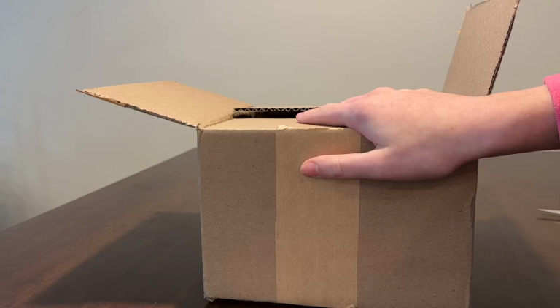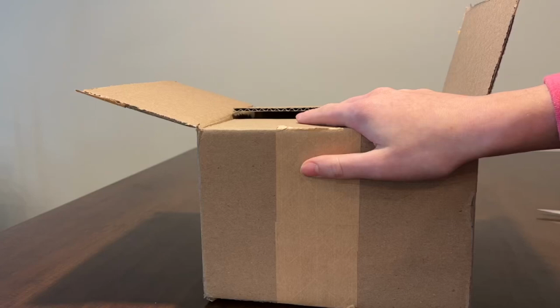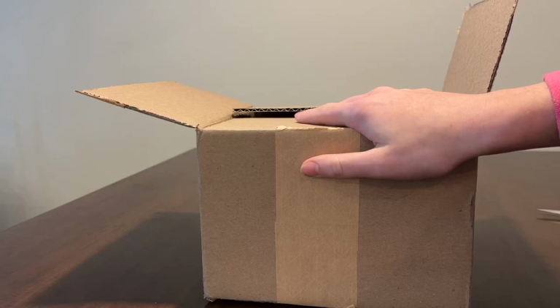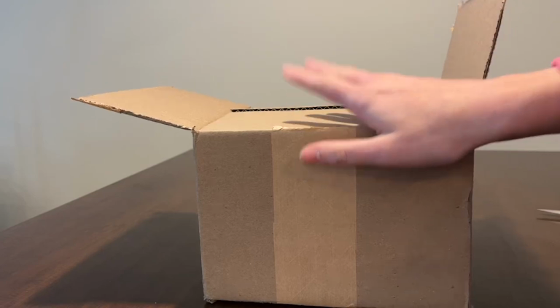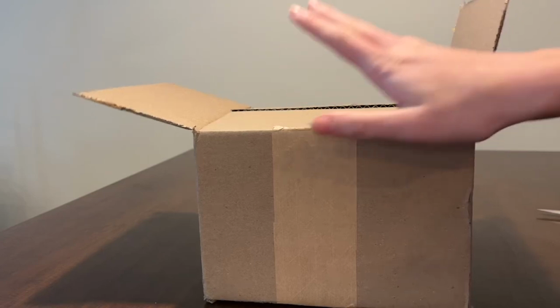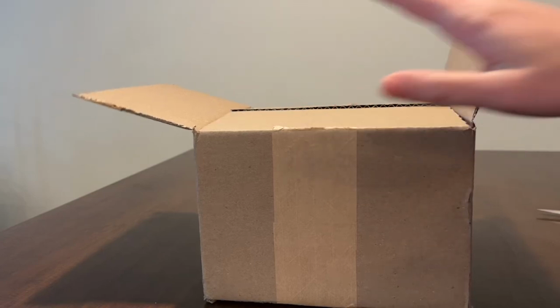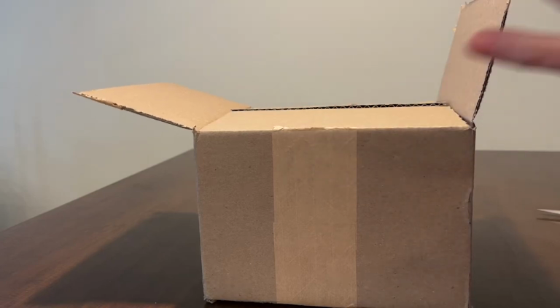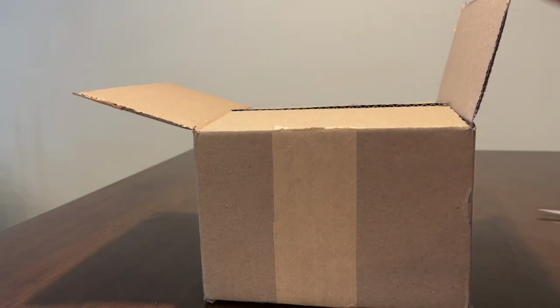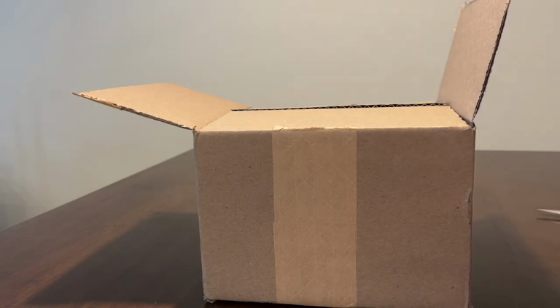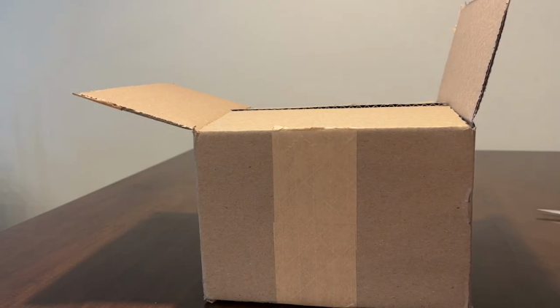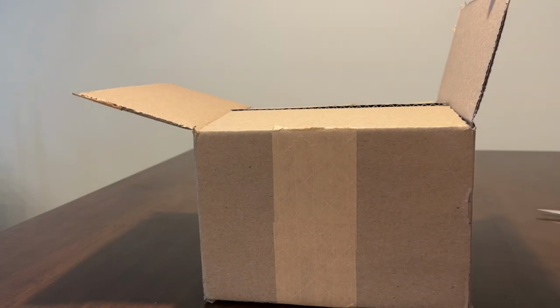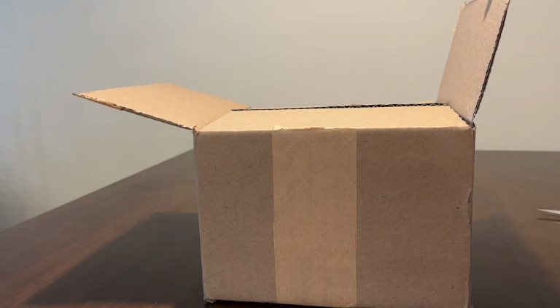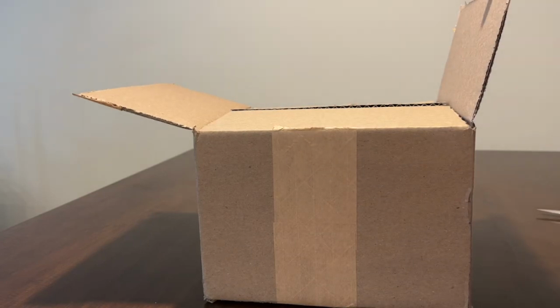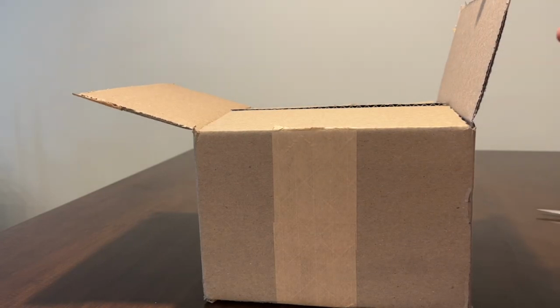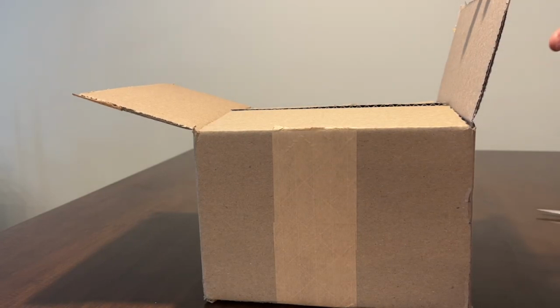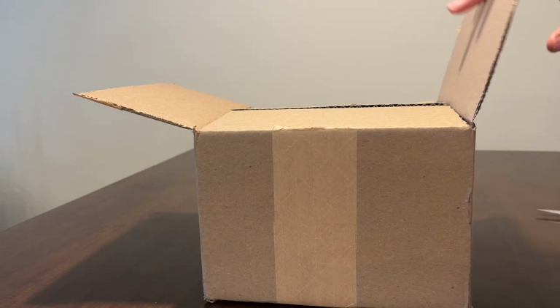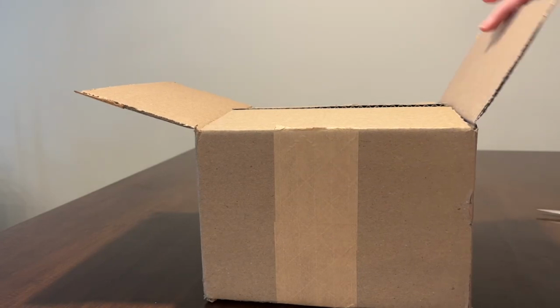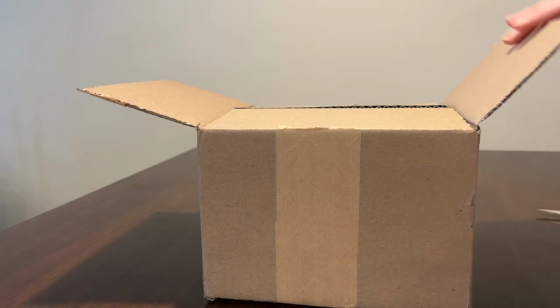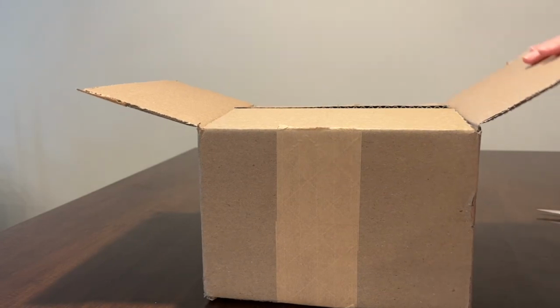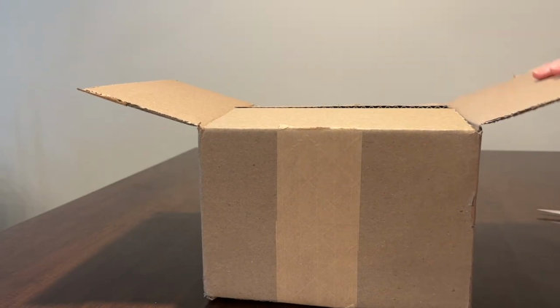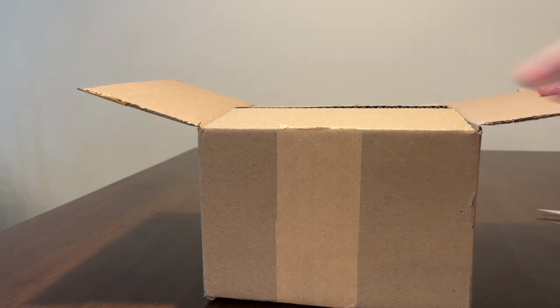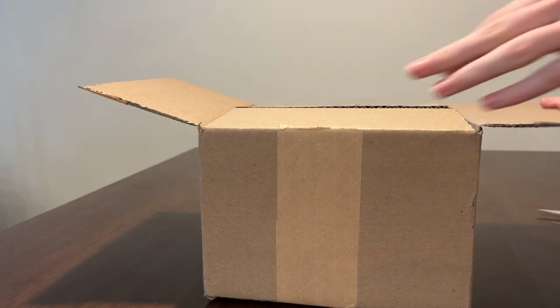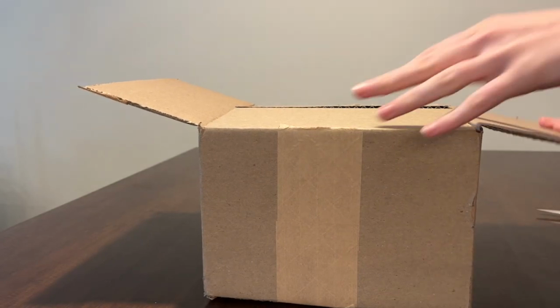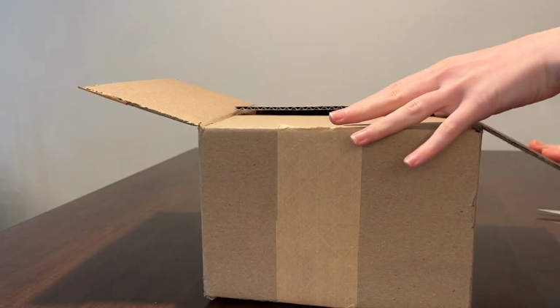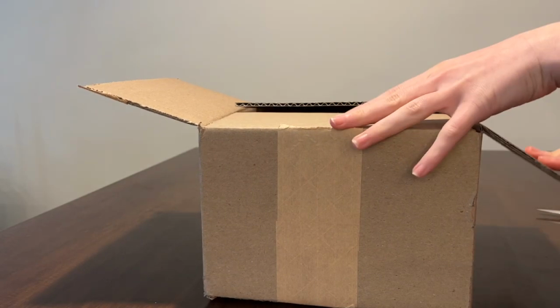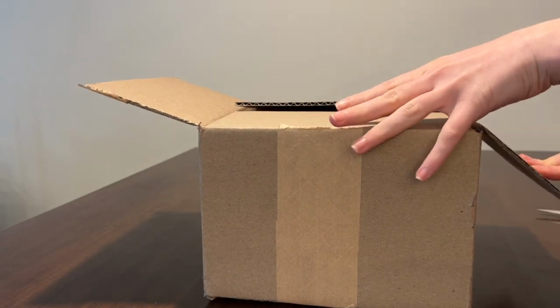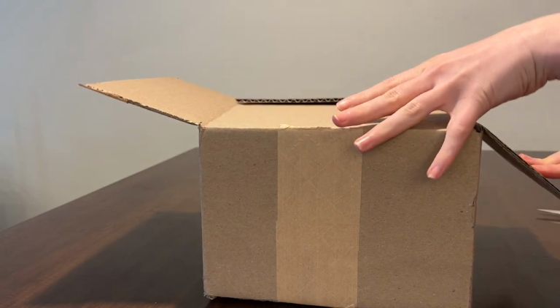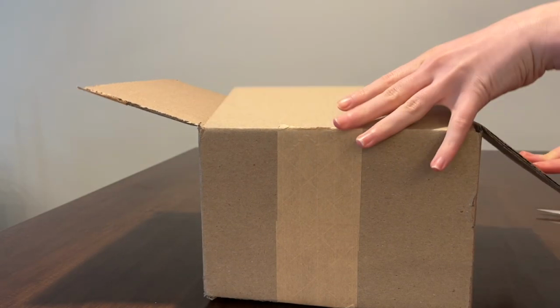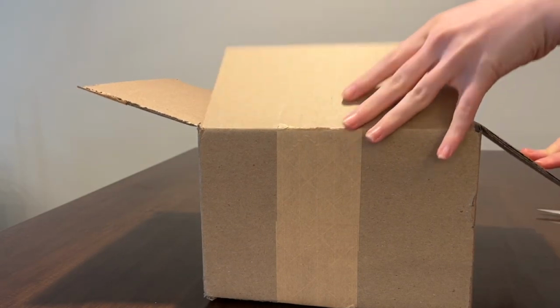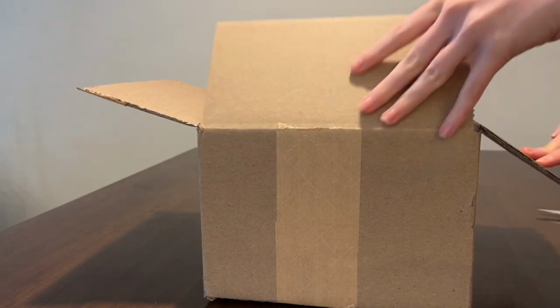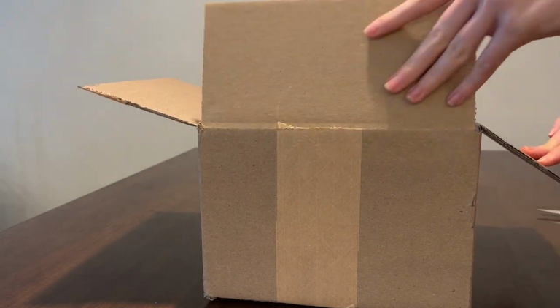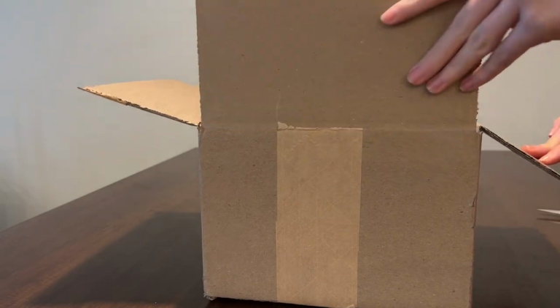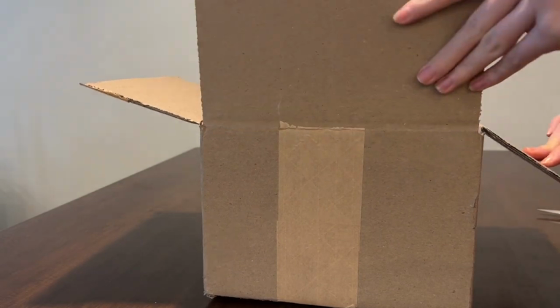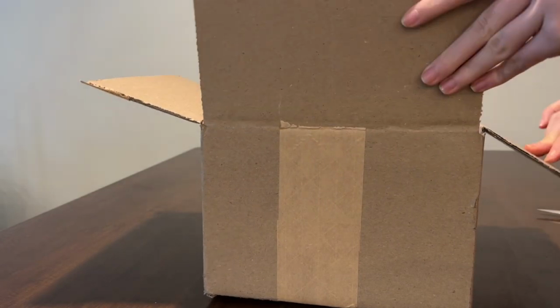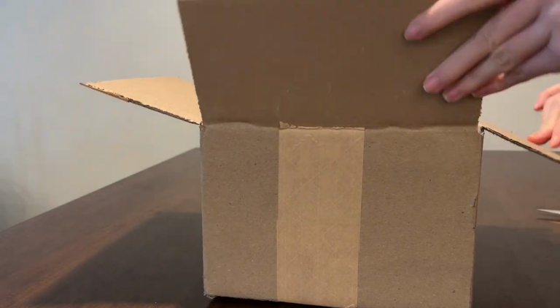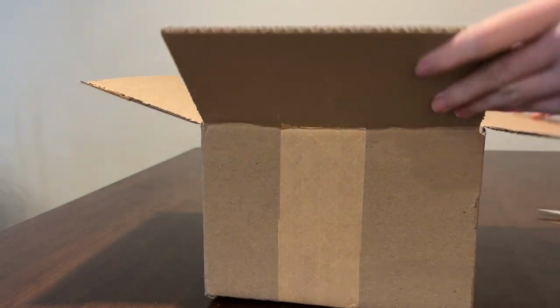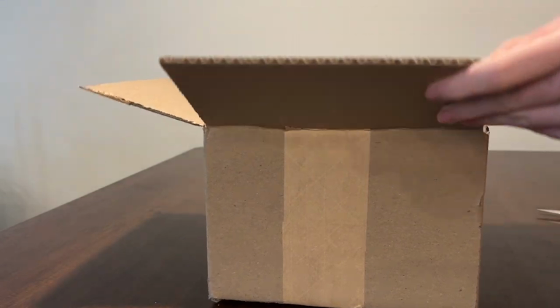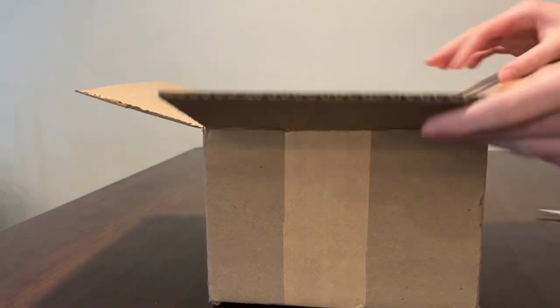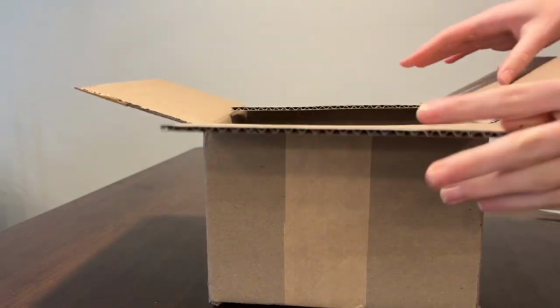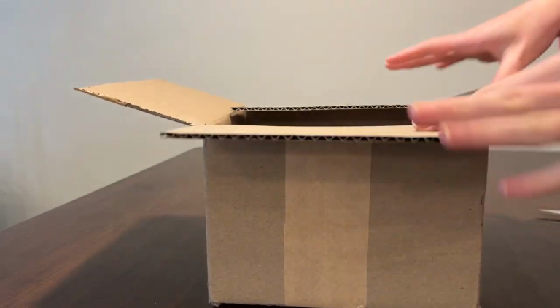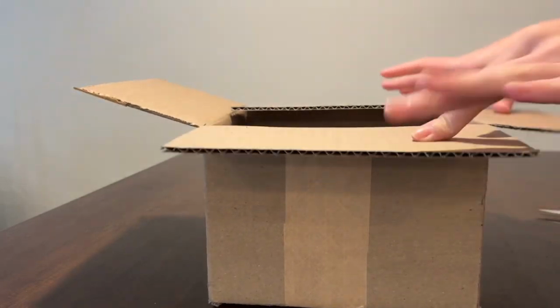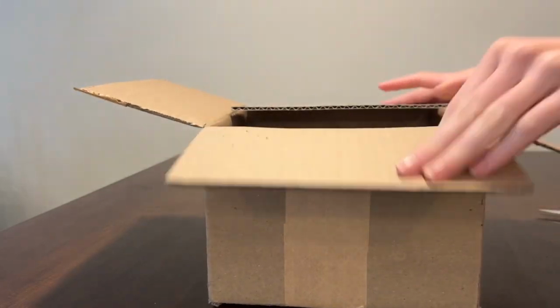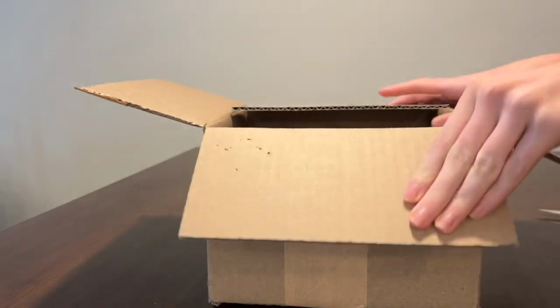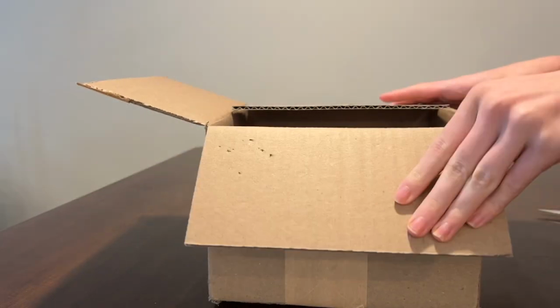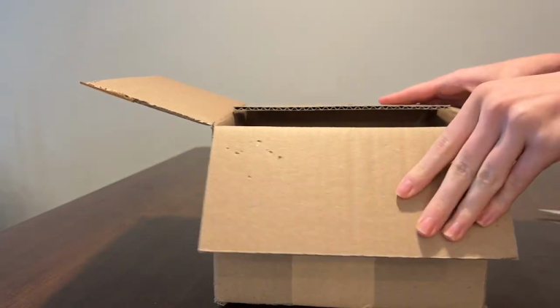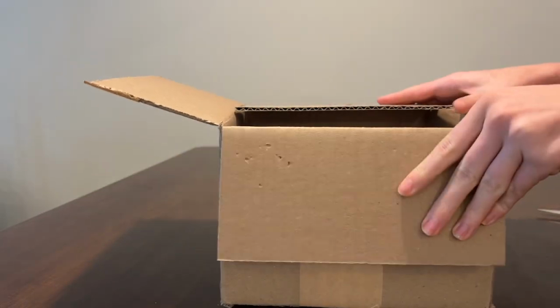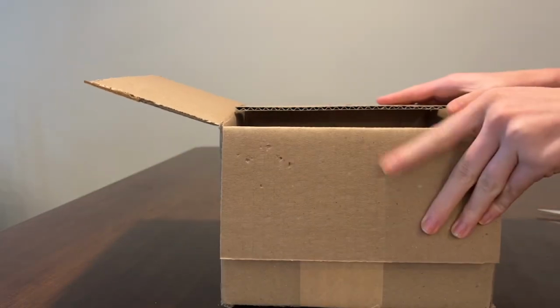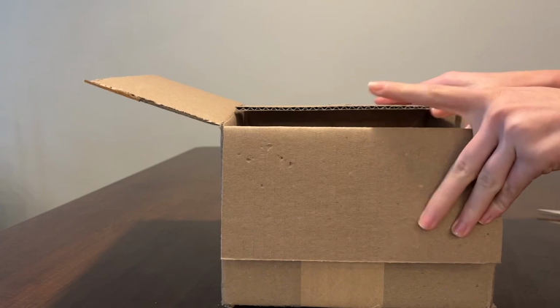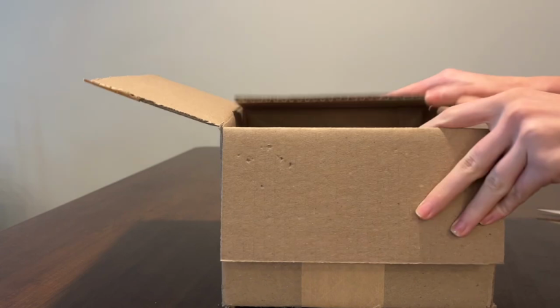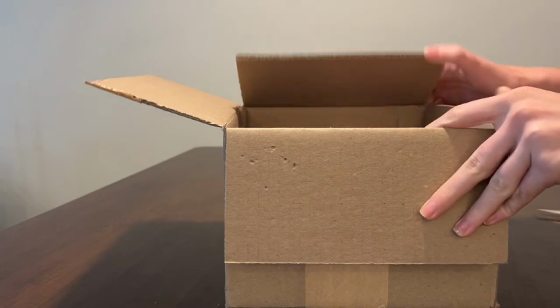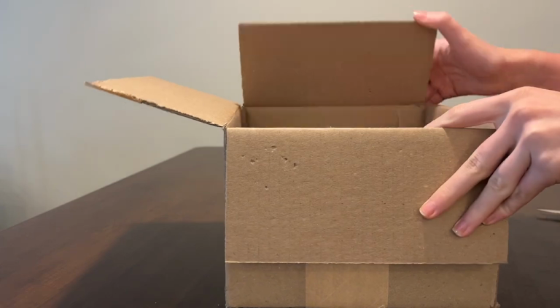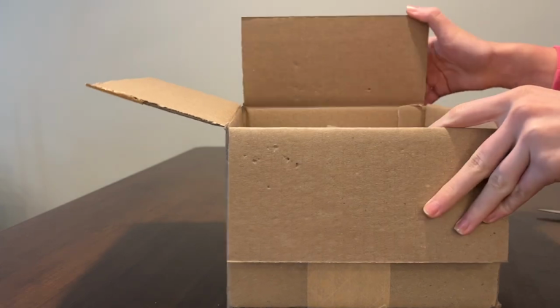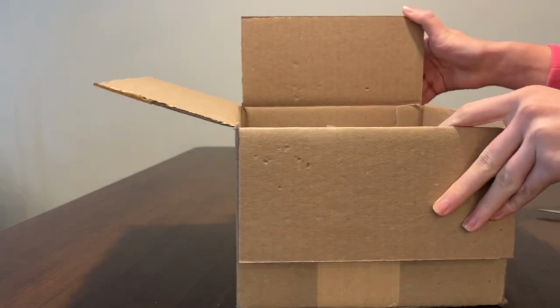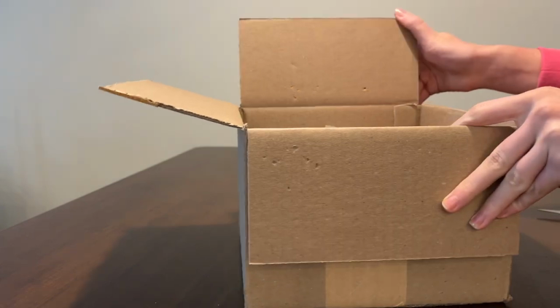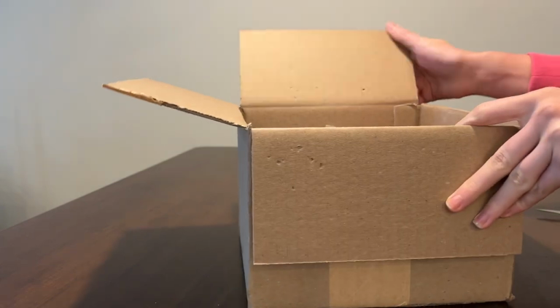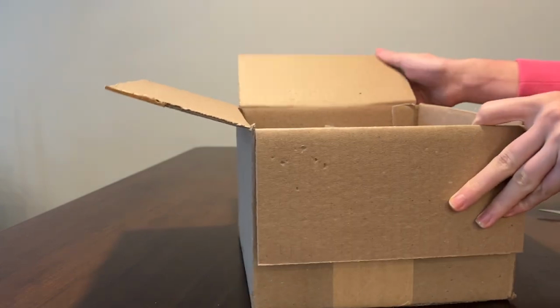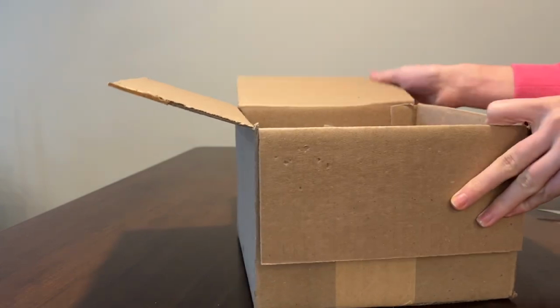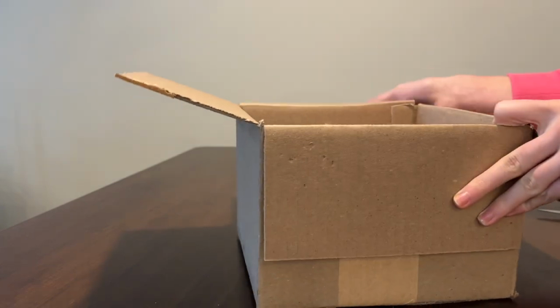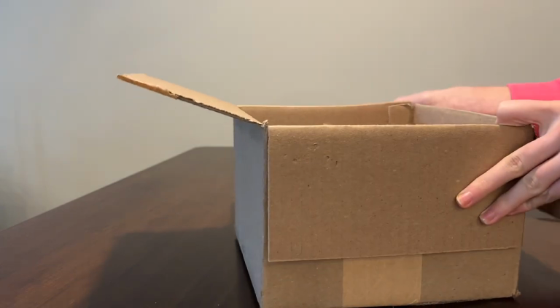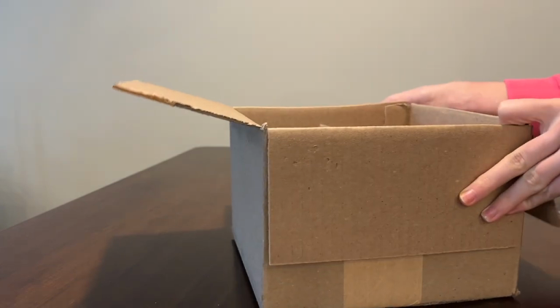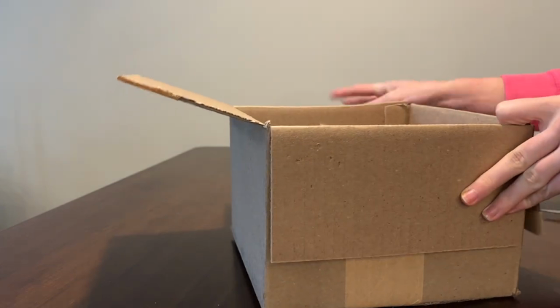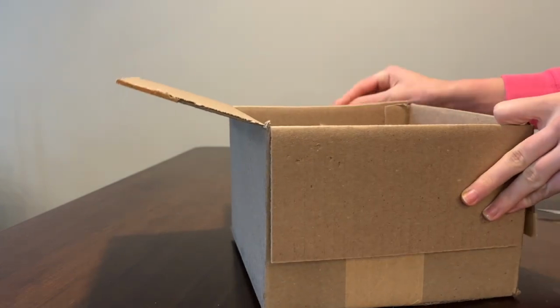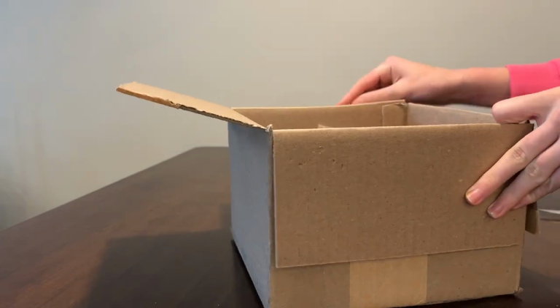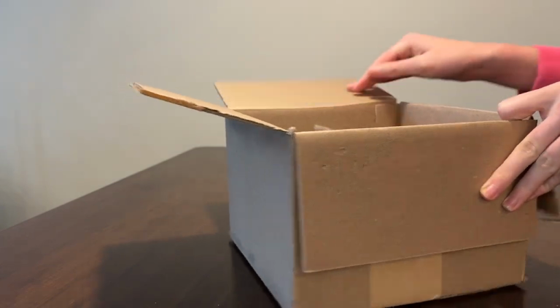Hi everyone, welcome back. Today we are going to be doing a Schleich unboxing of horses.